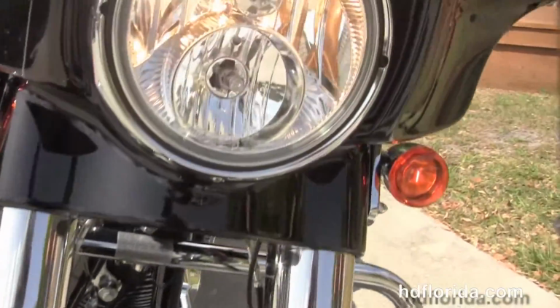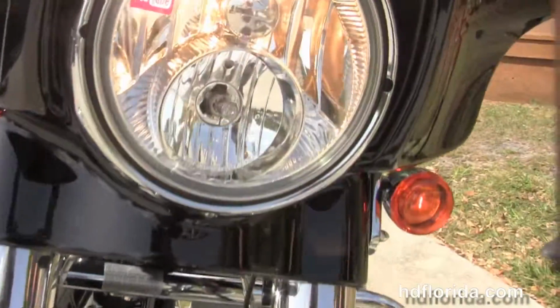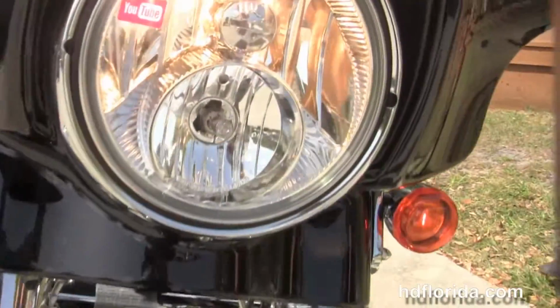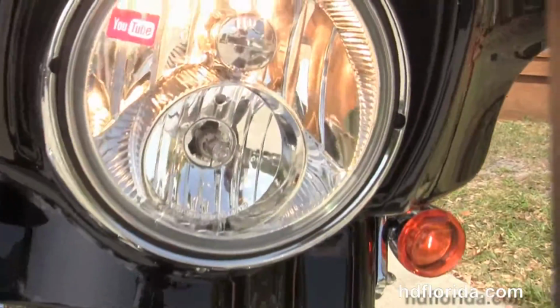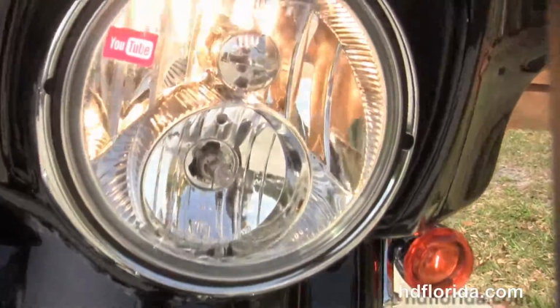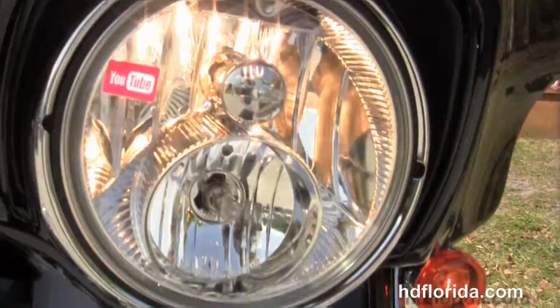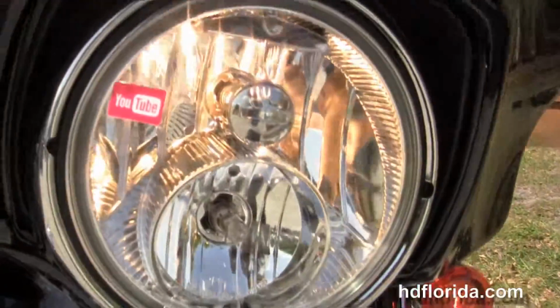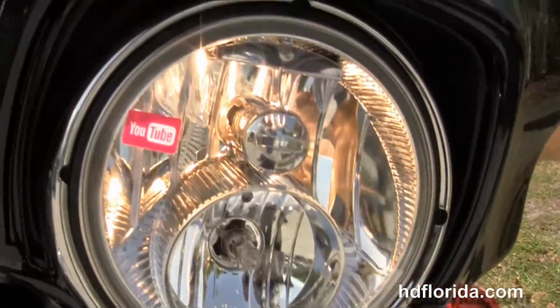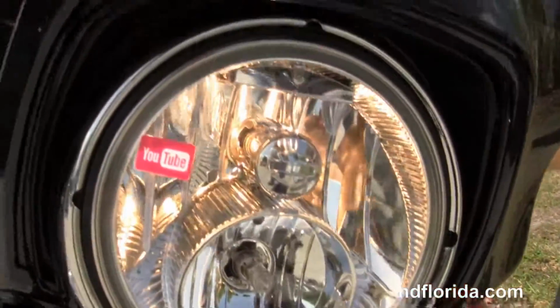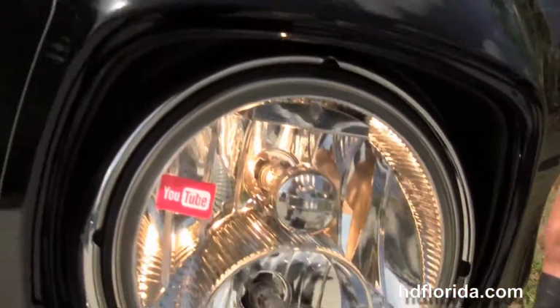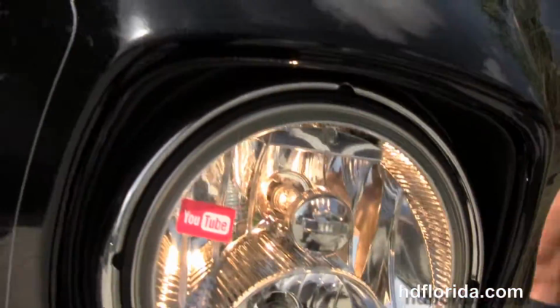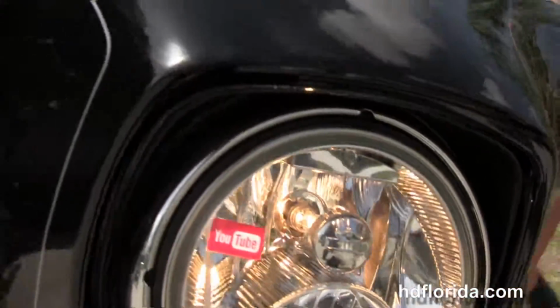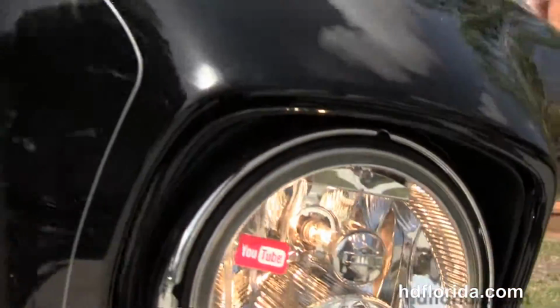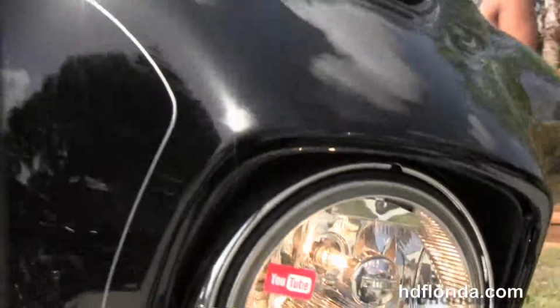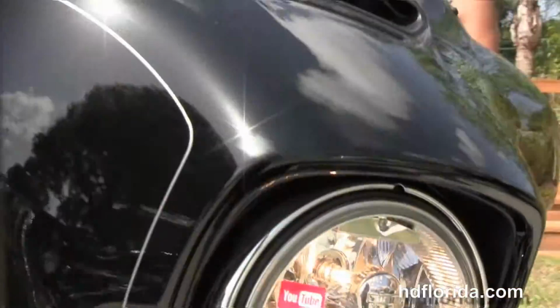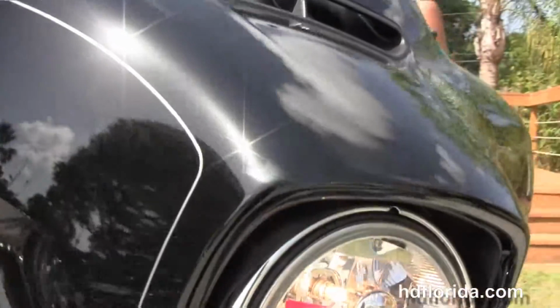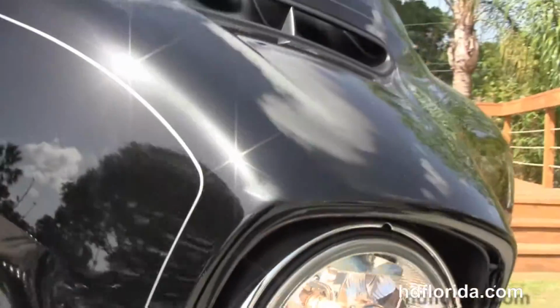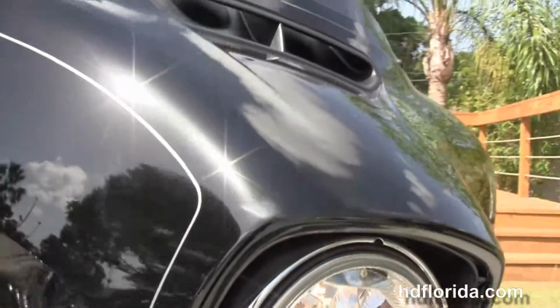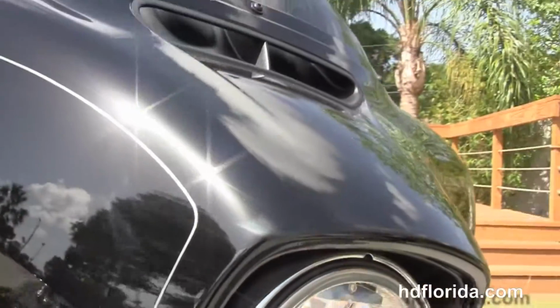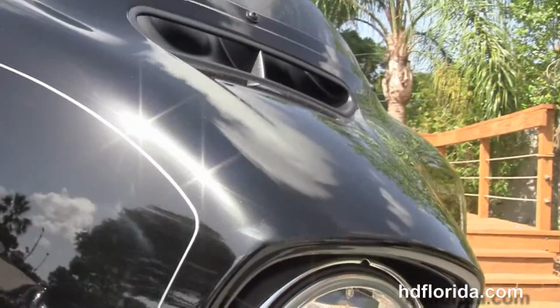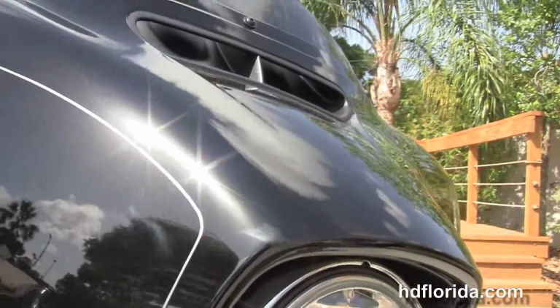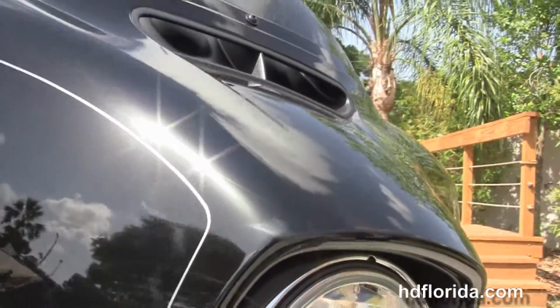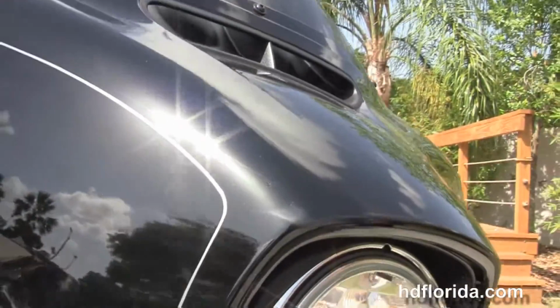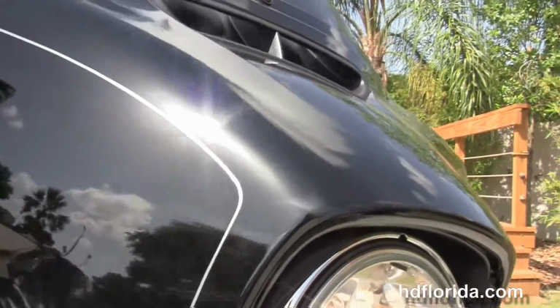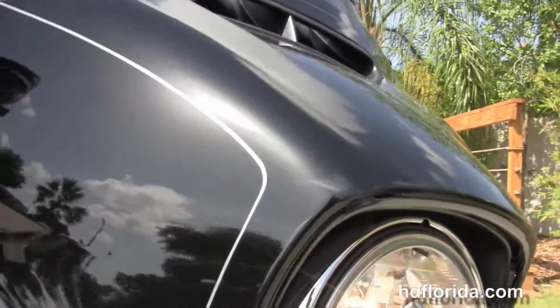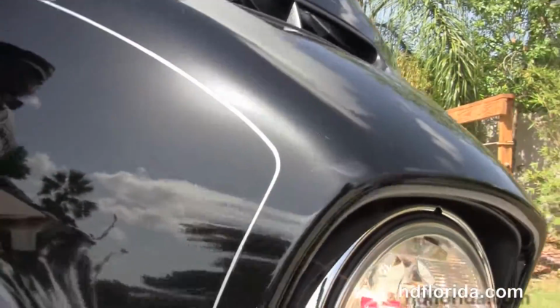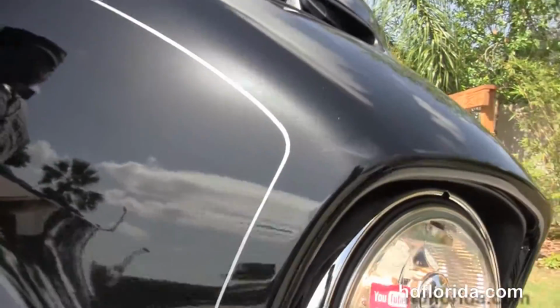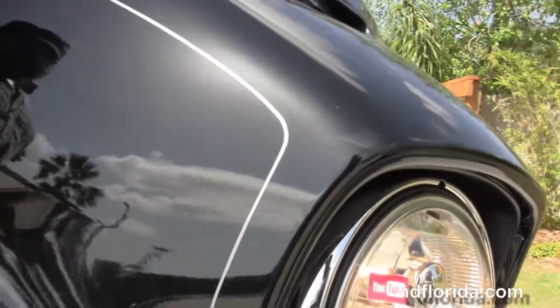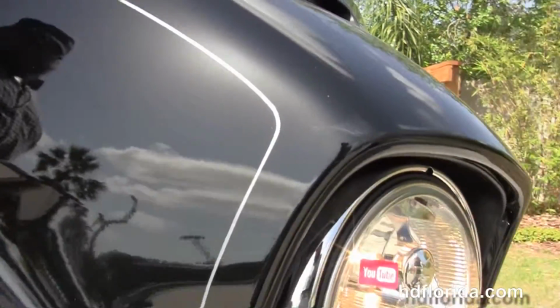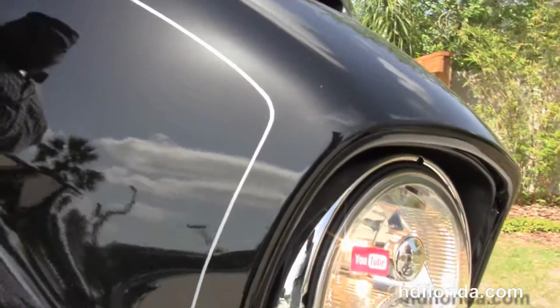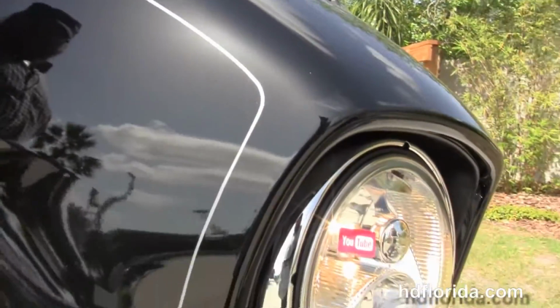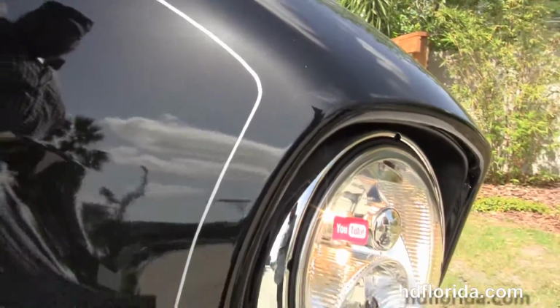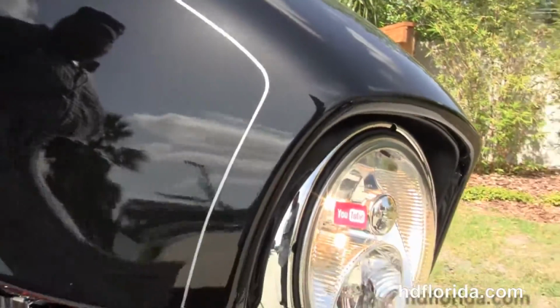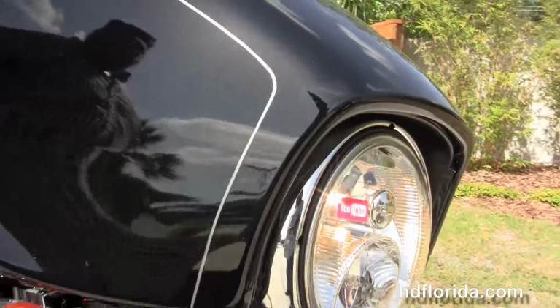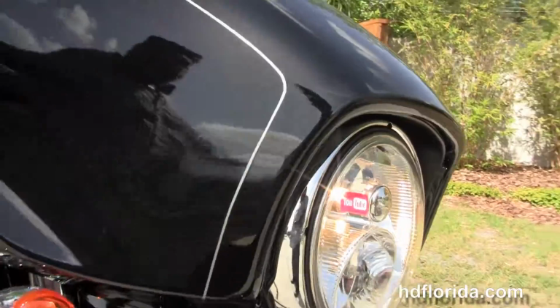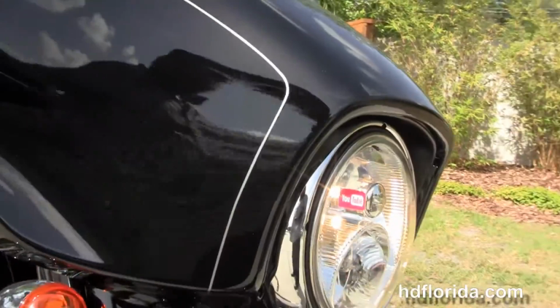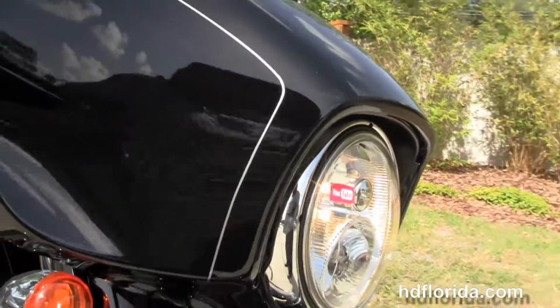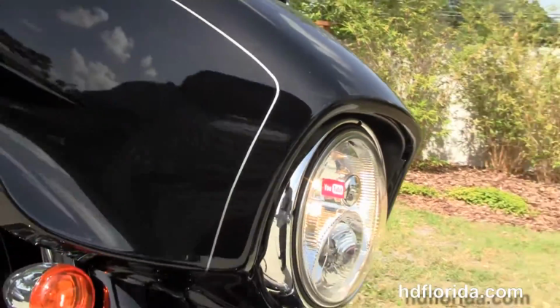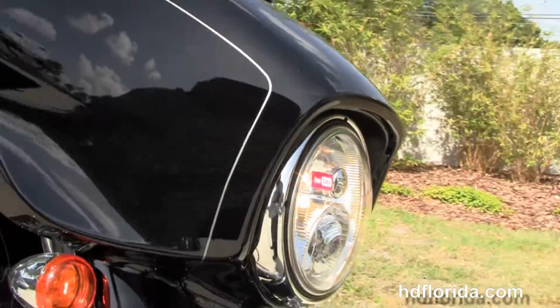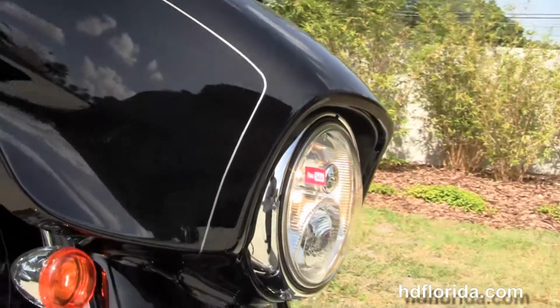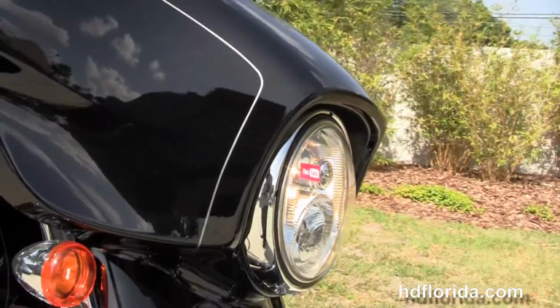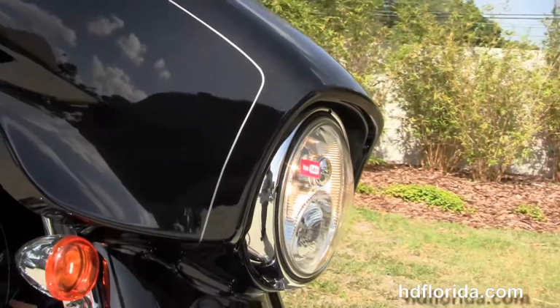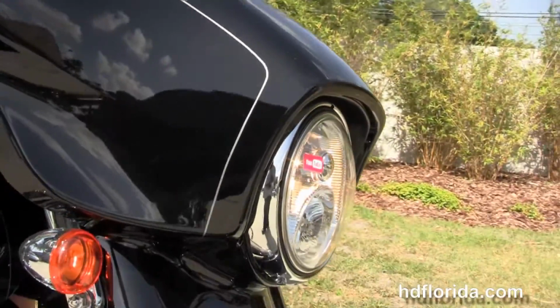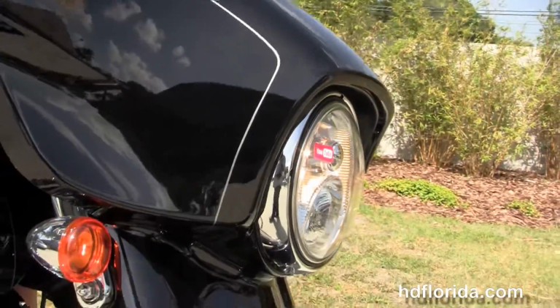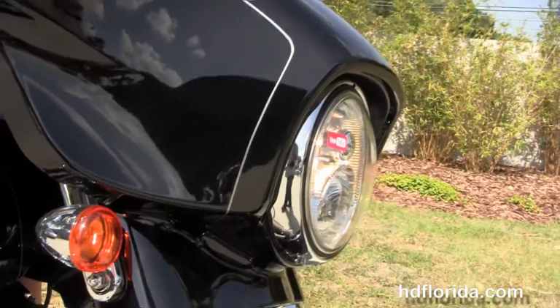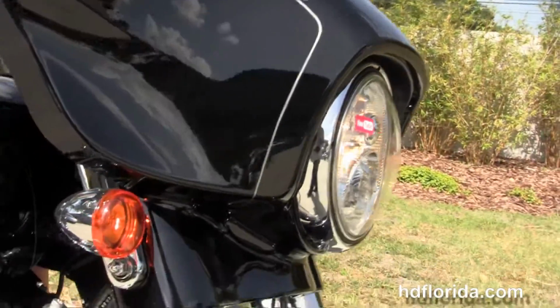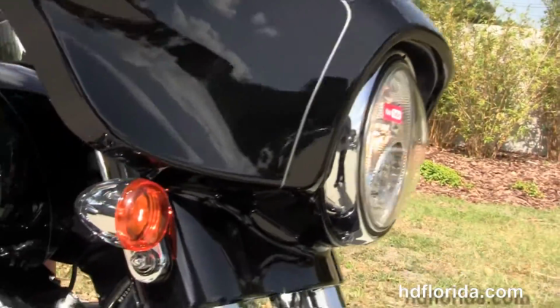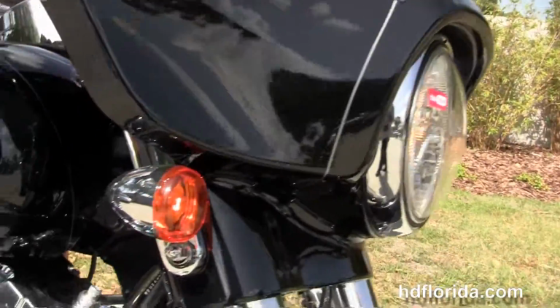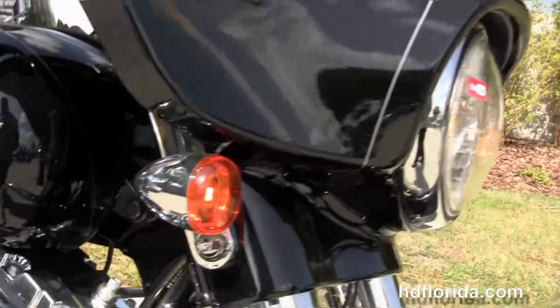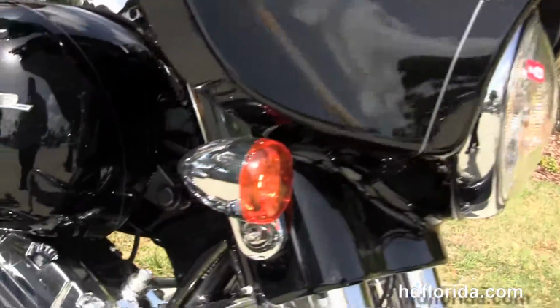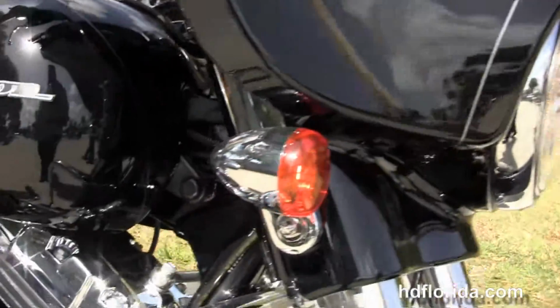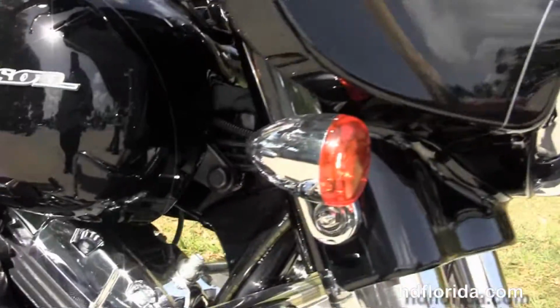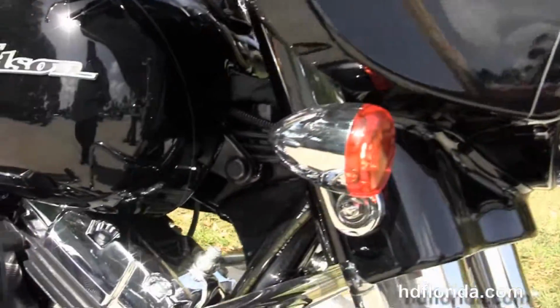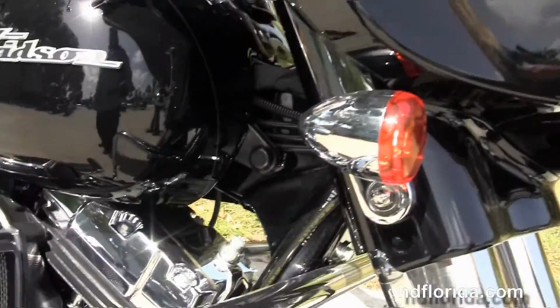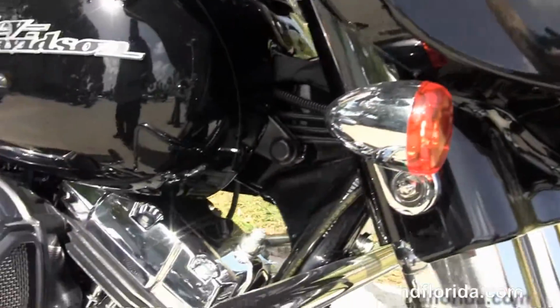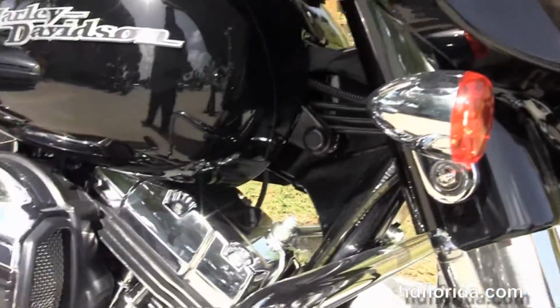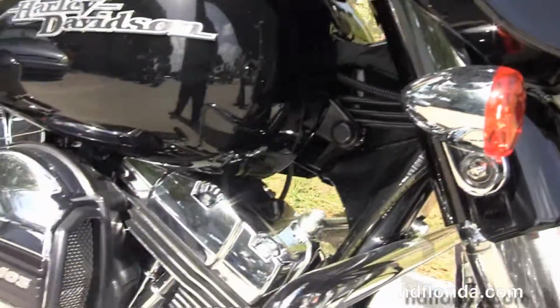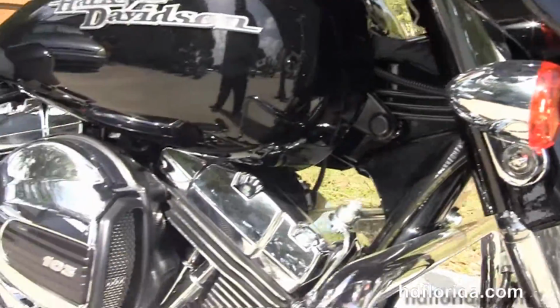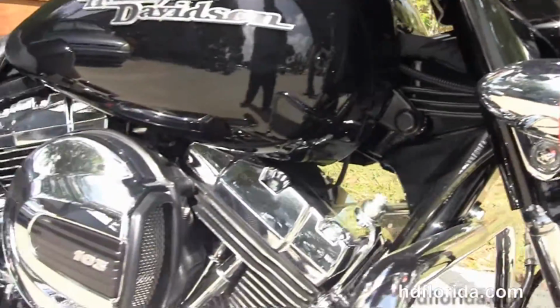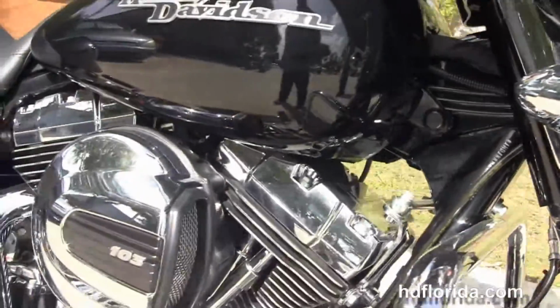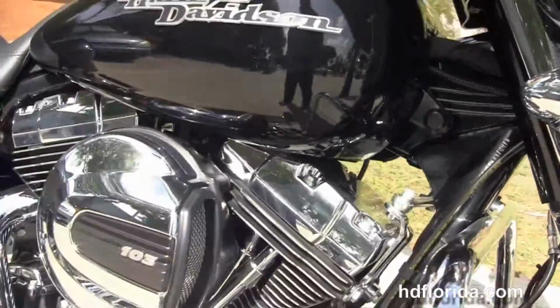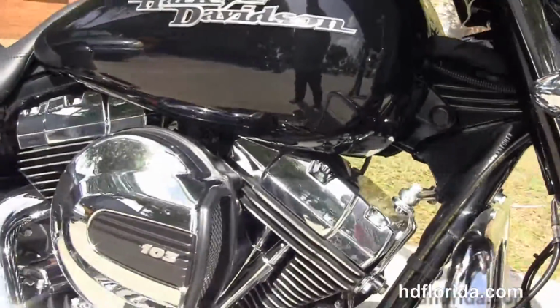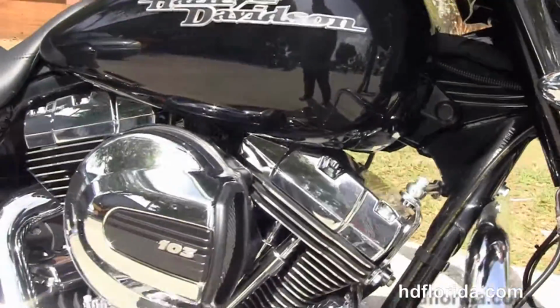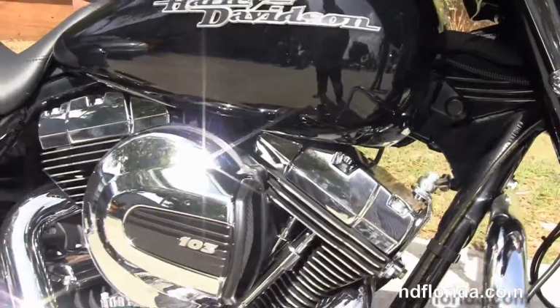We've got hydraulic clutch, factory reflex linked ABS, security, and cruise control — all standard — and it's got the twin halogen headlamp out front.